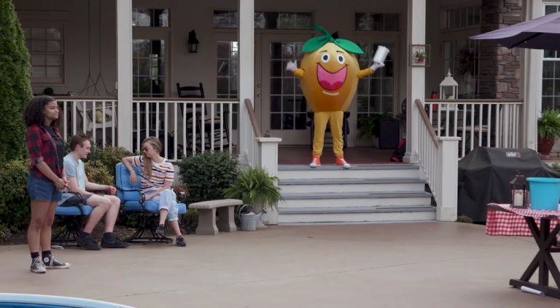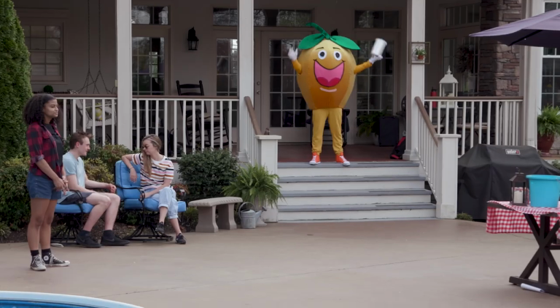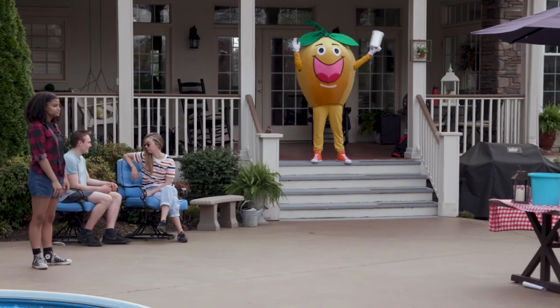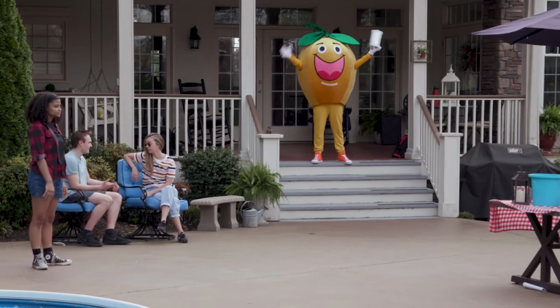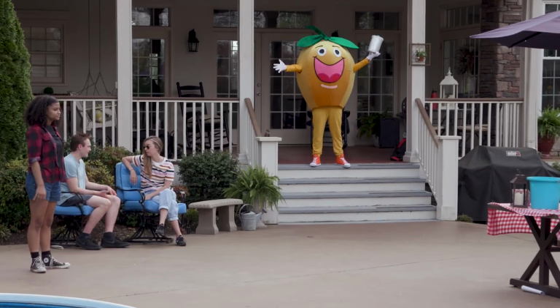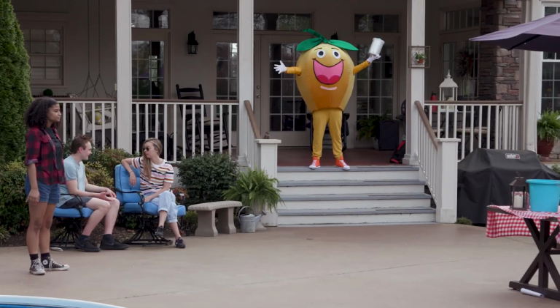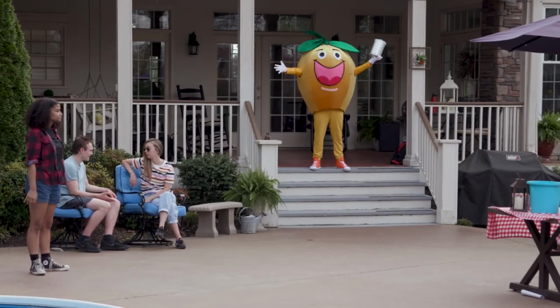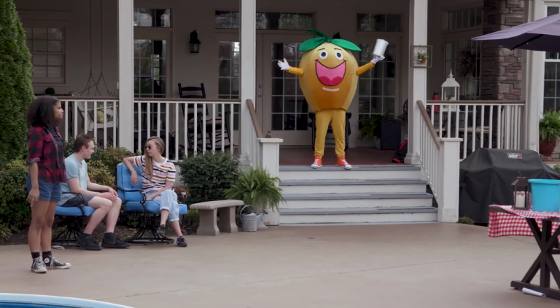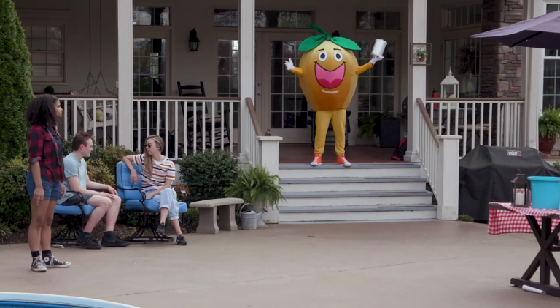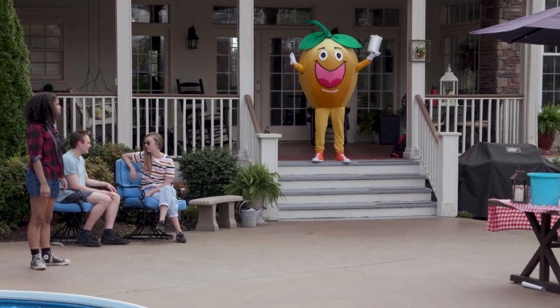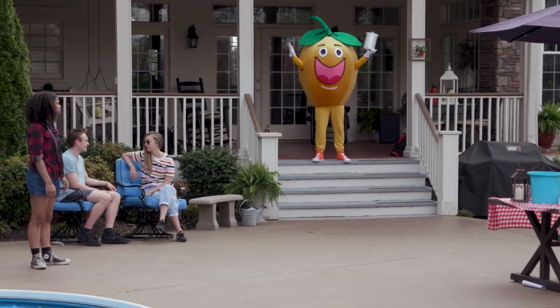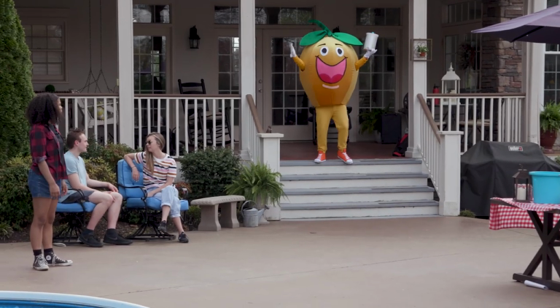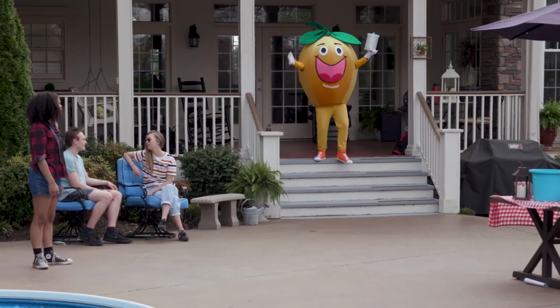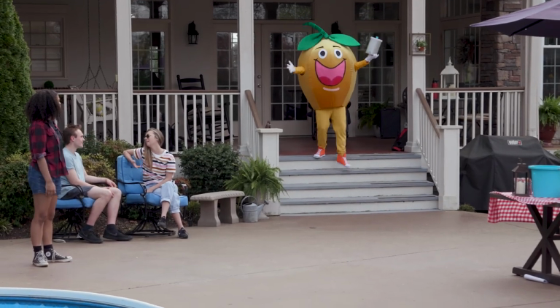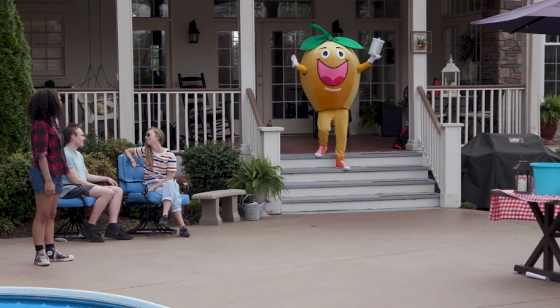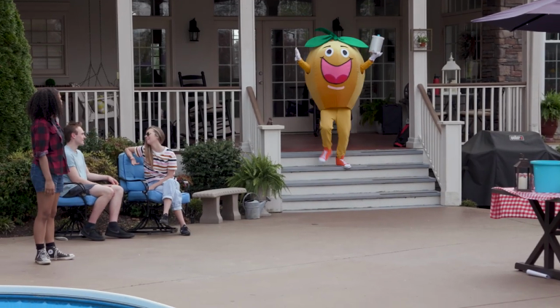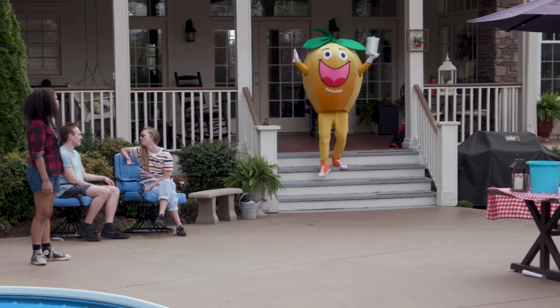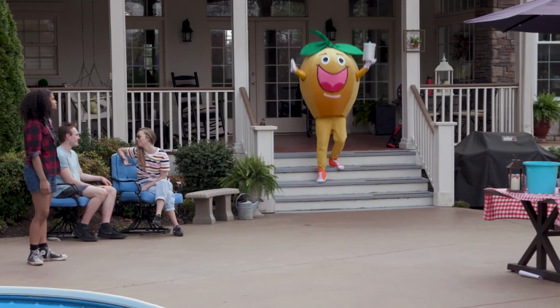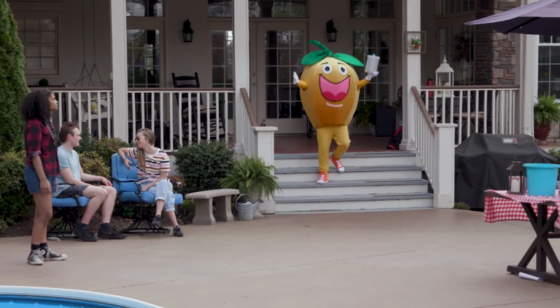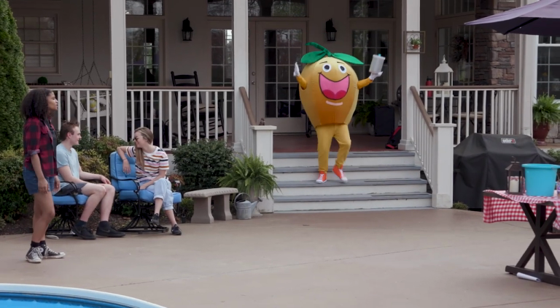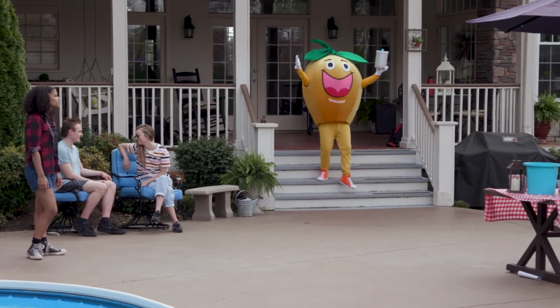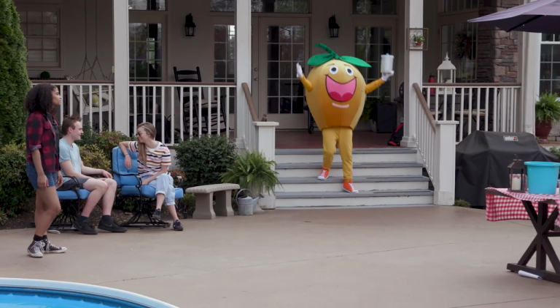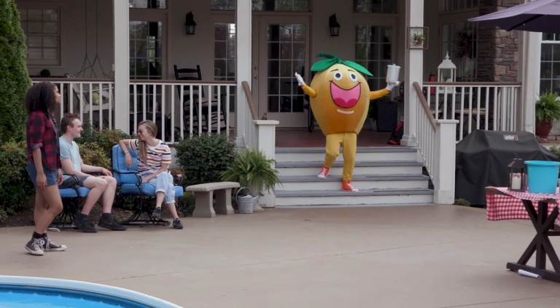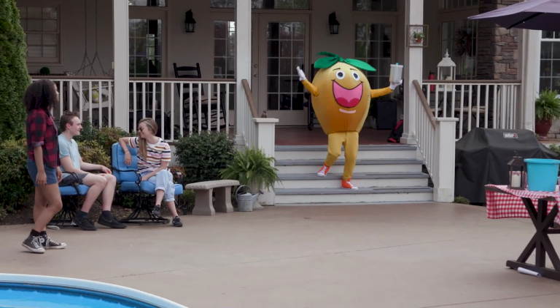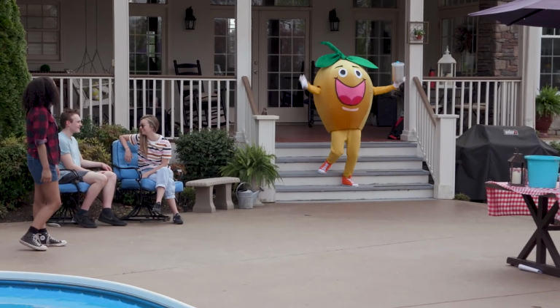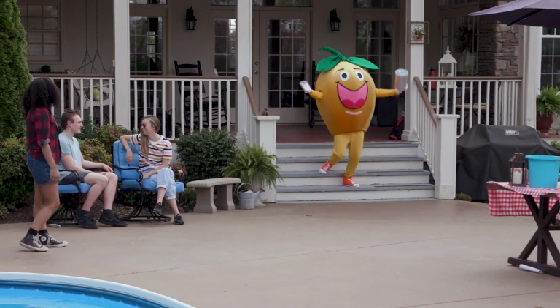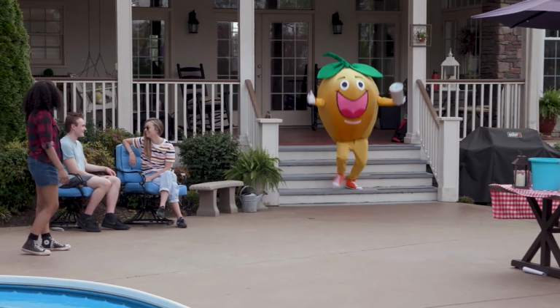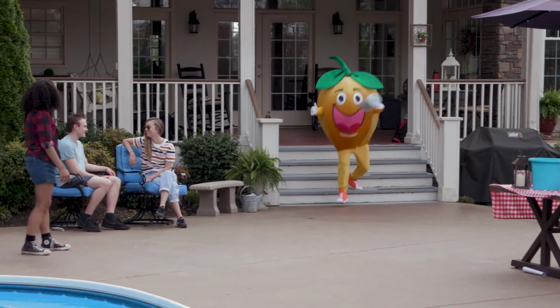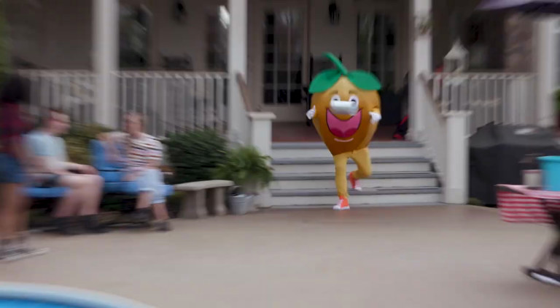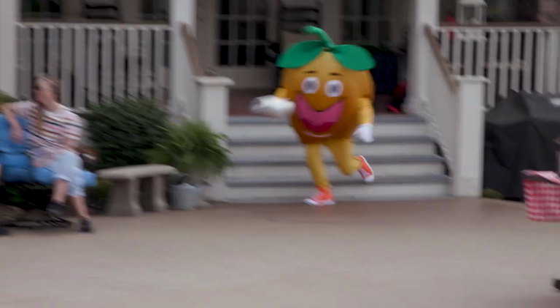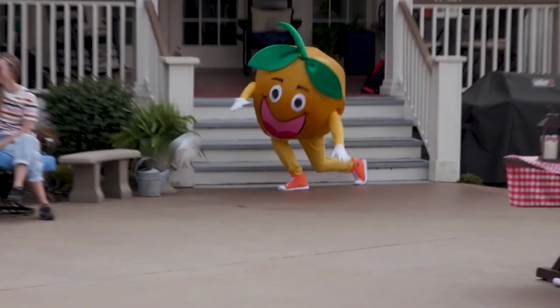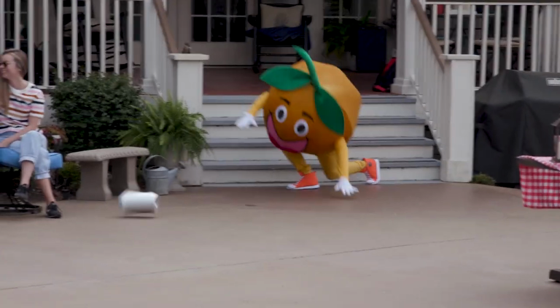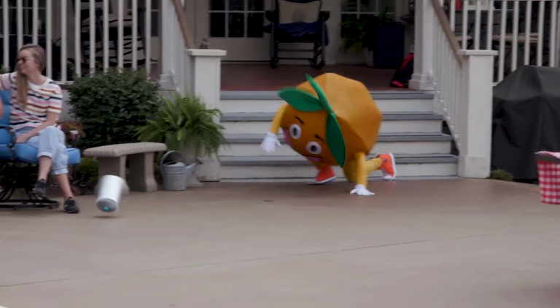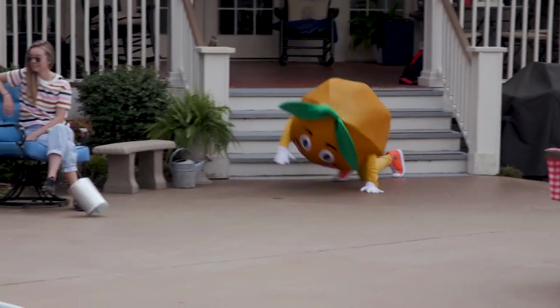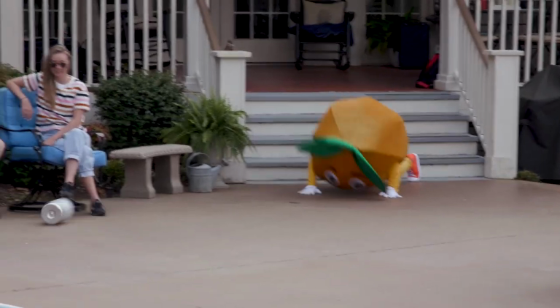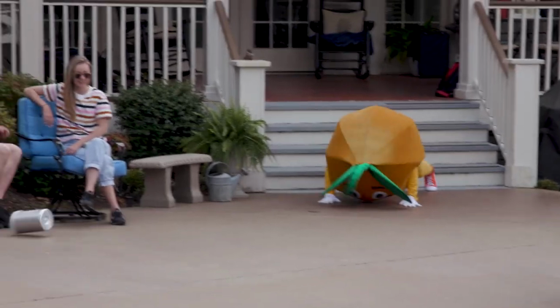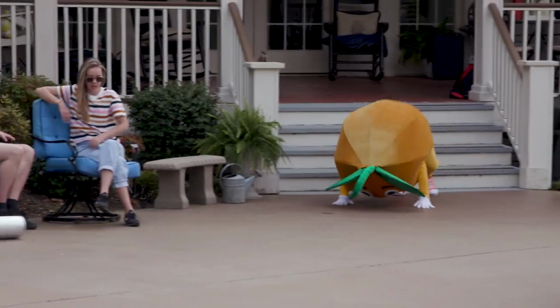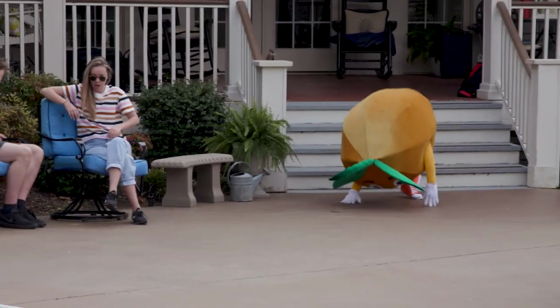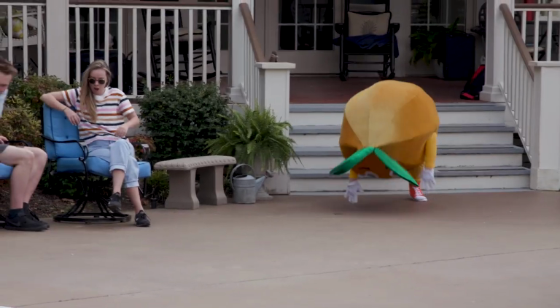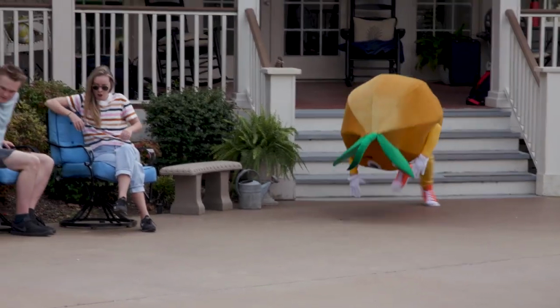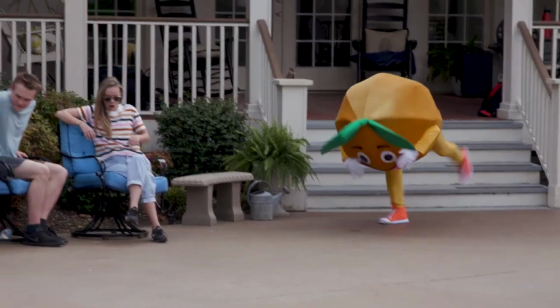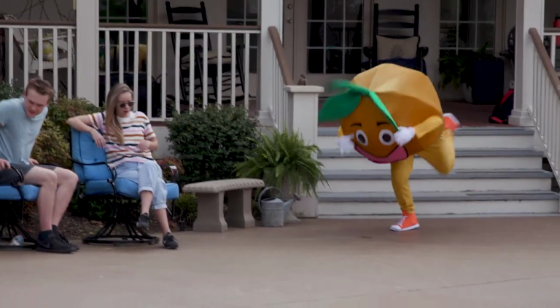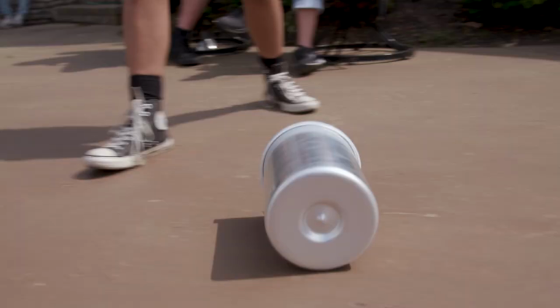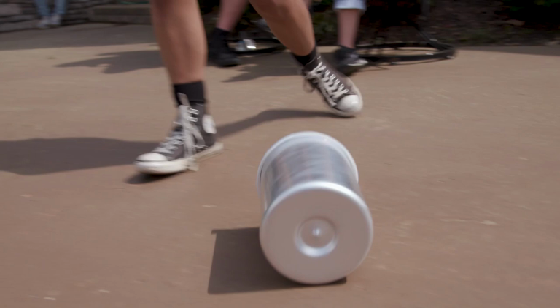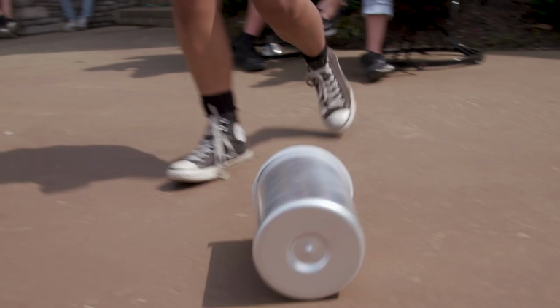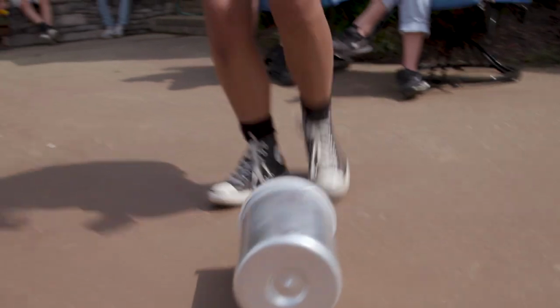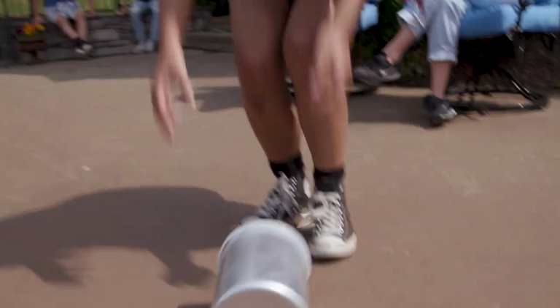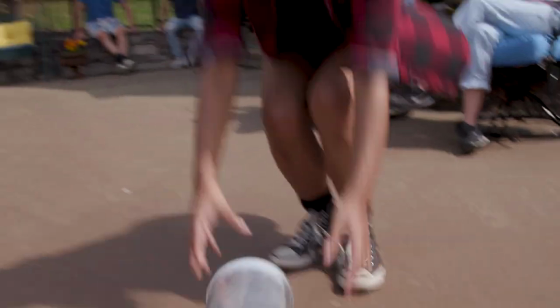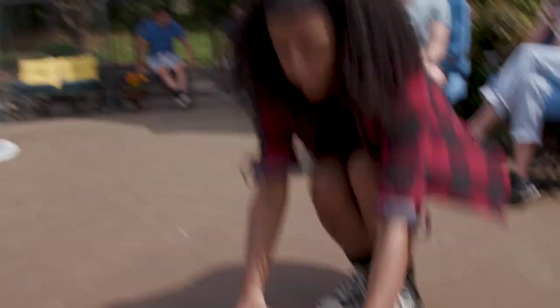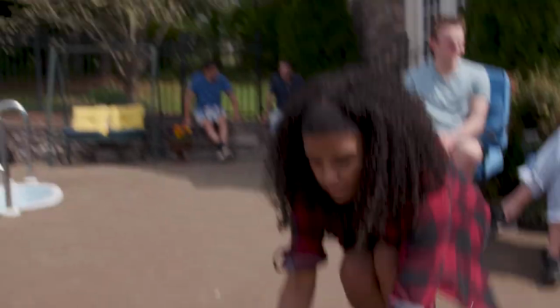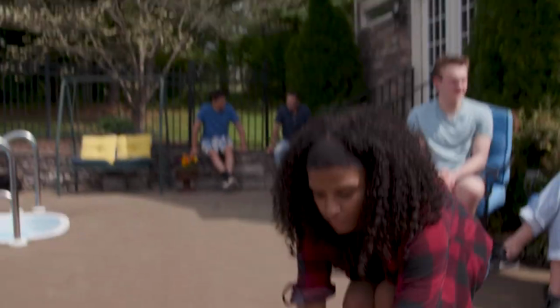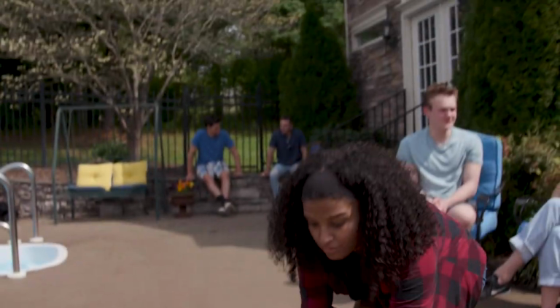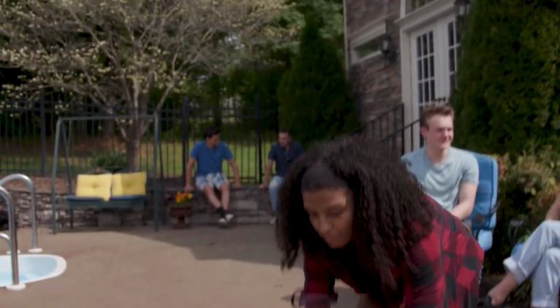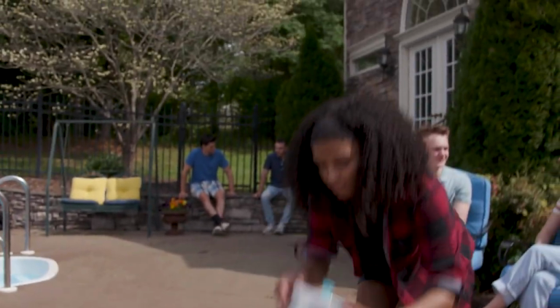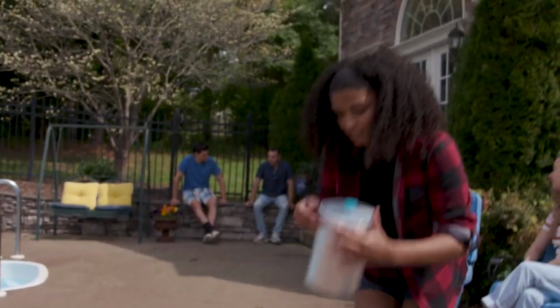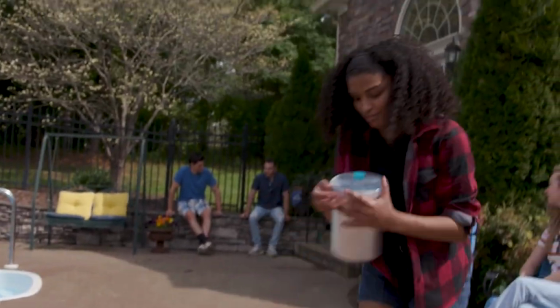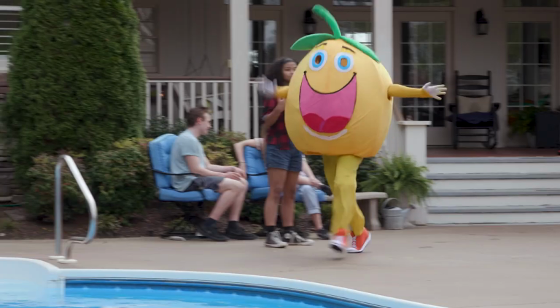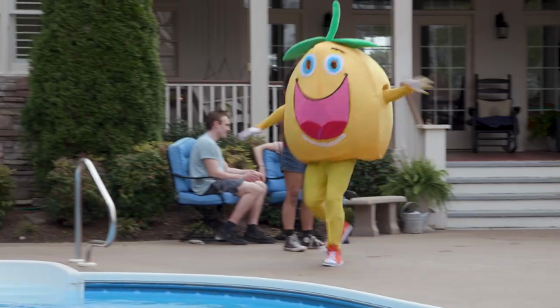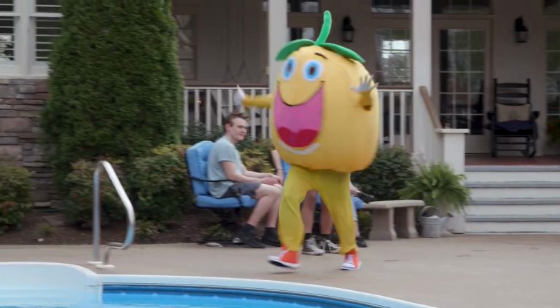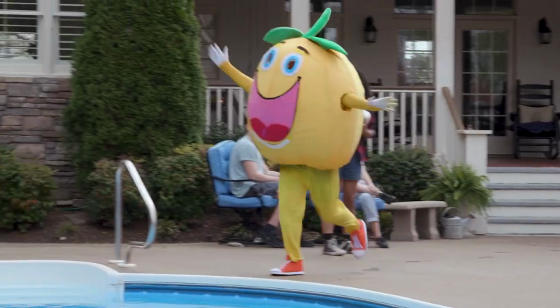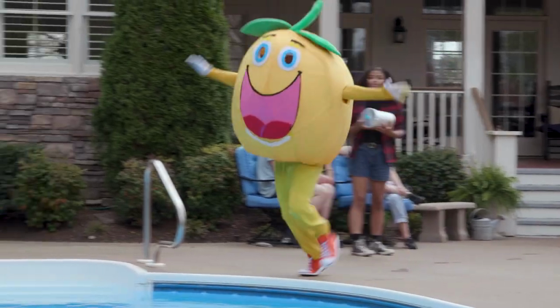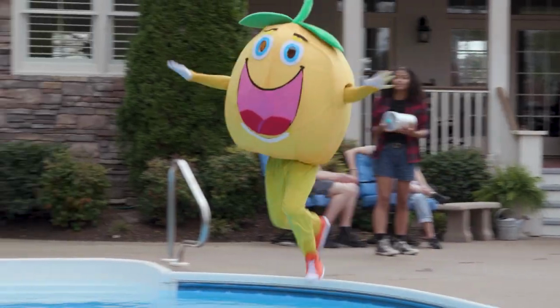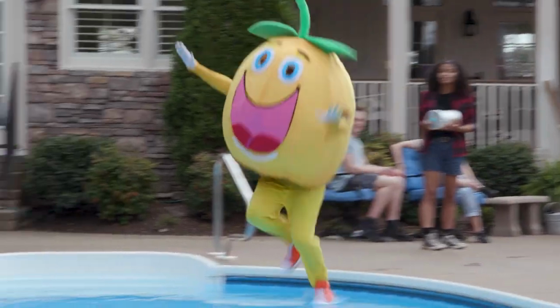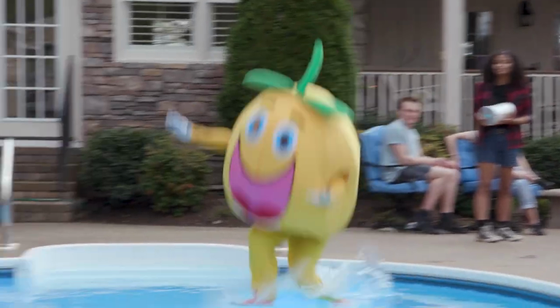Hey everybody! I made peach ice cream! Come back here! Come back here! I can't stop! Haha!